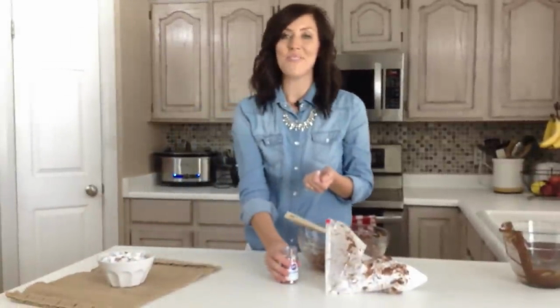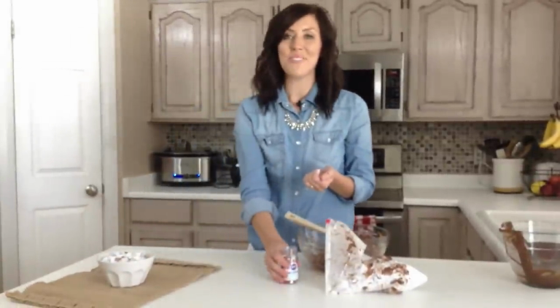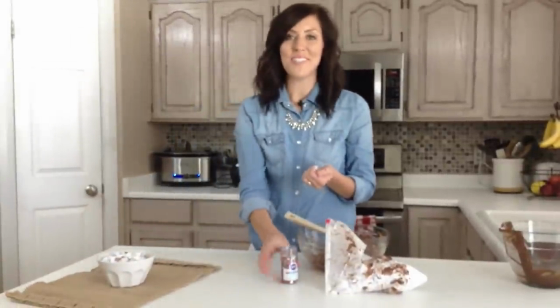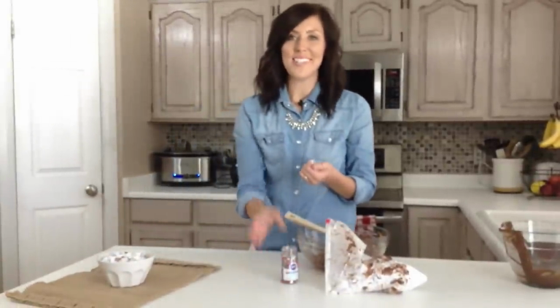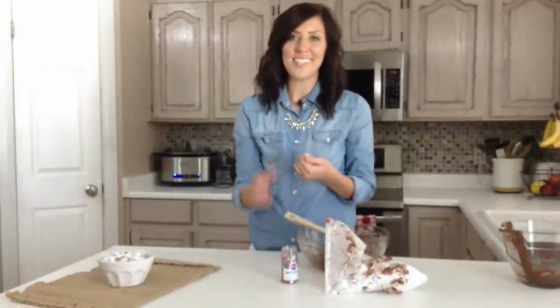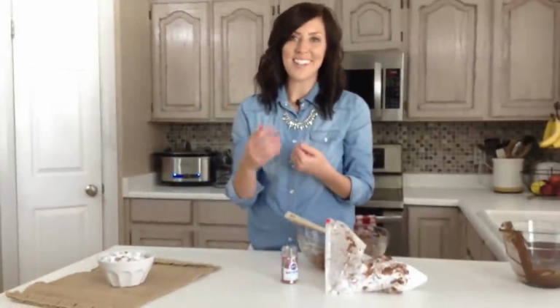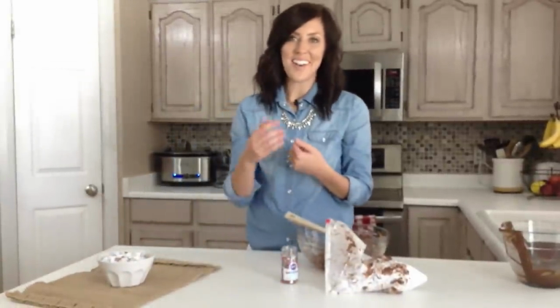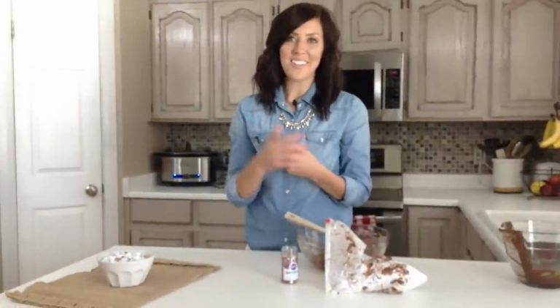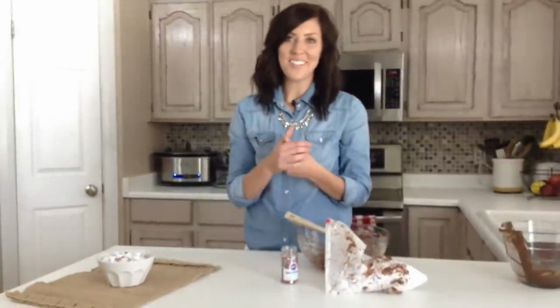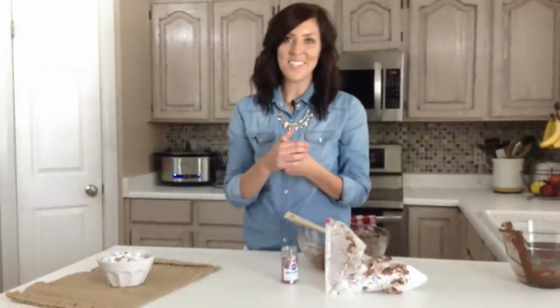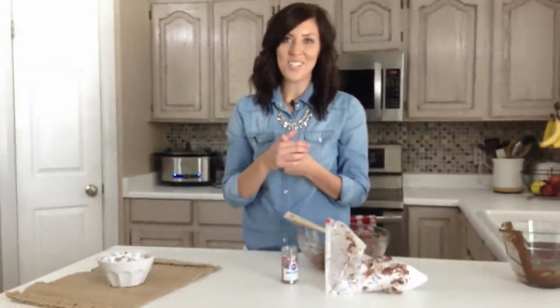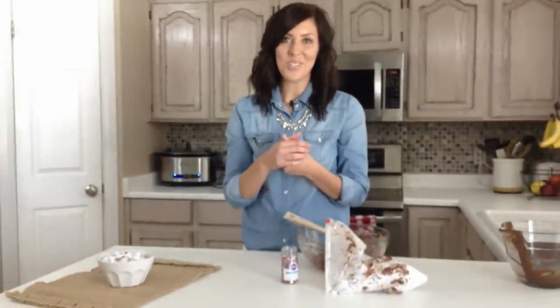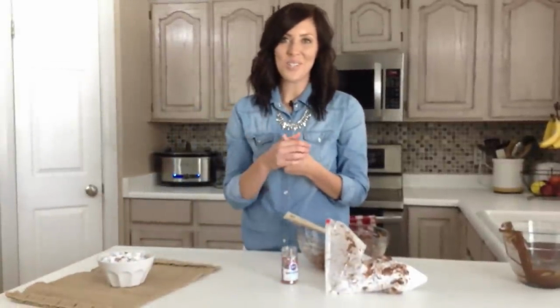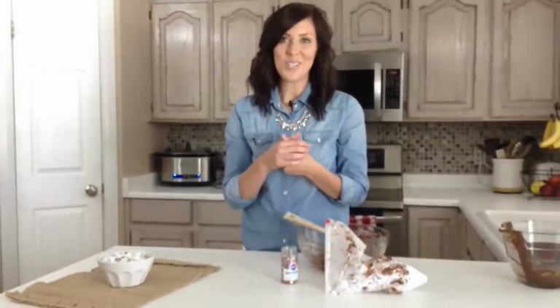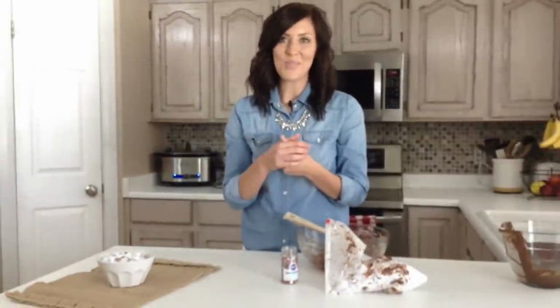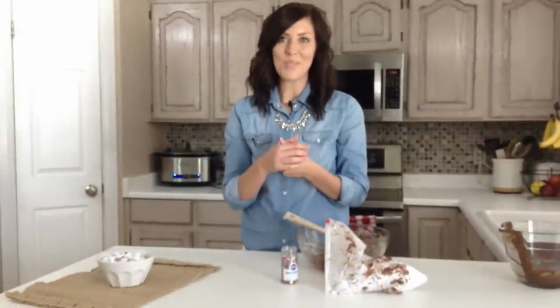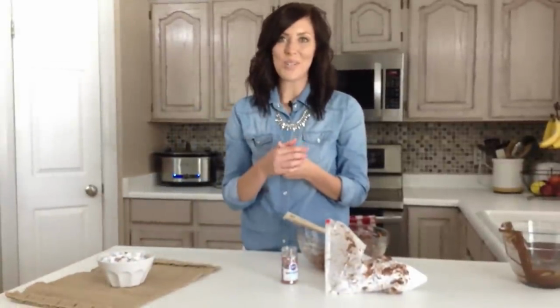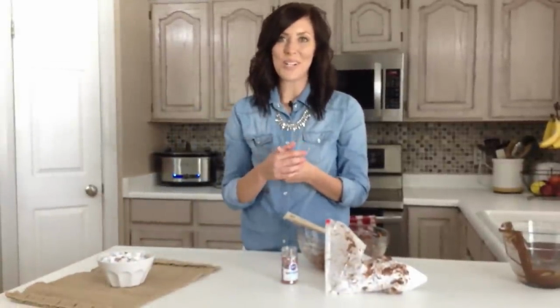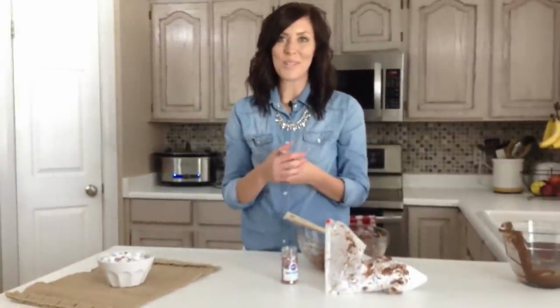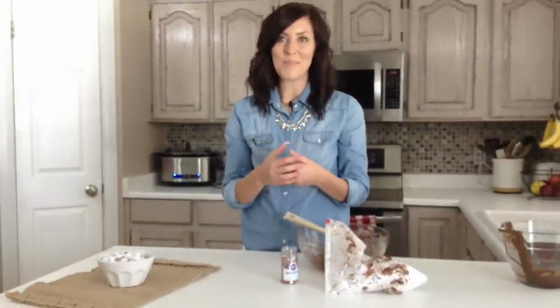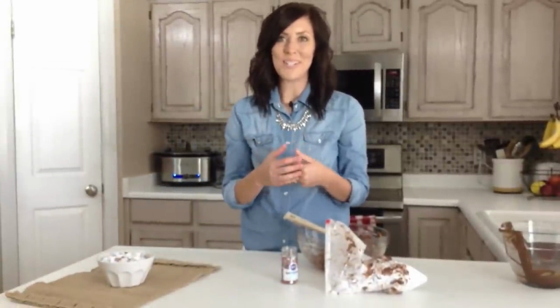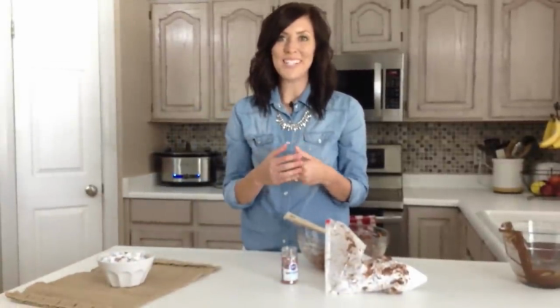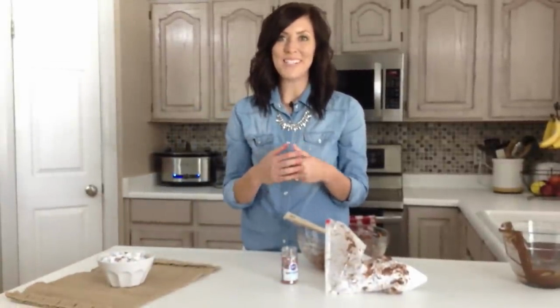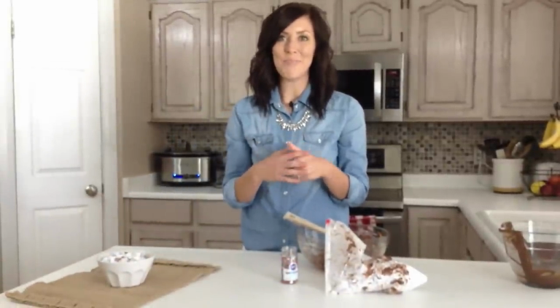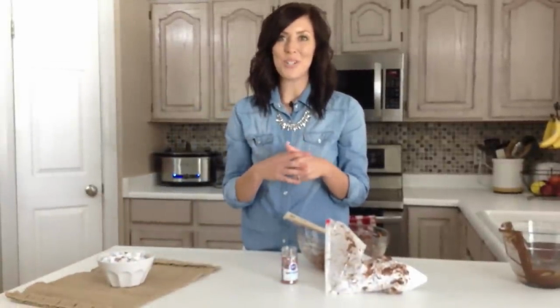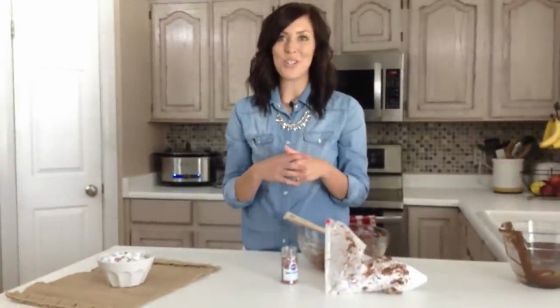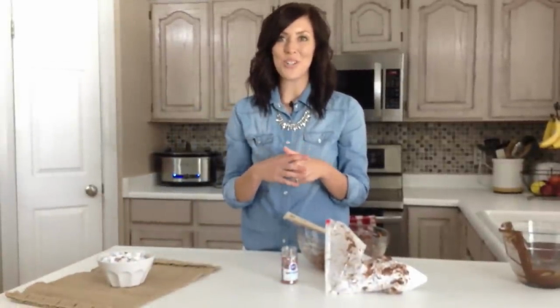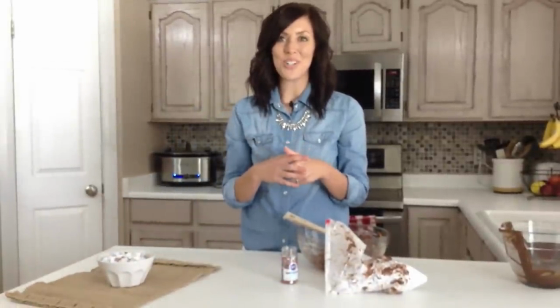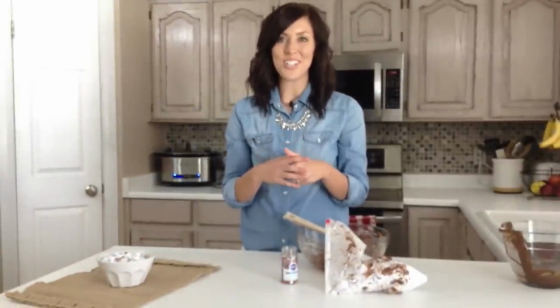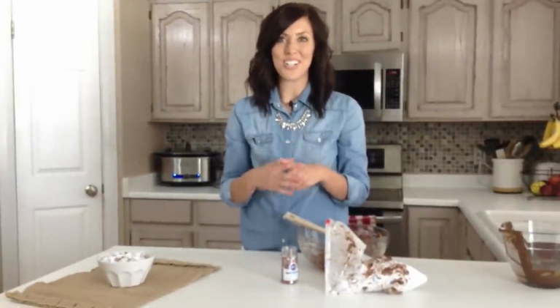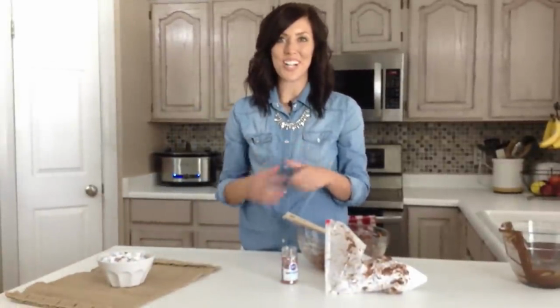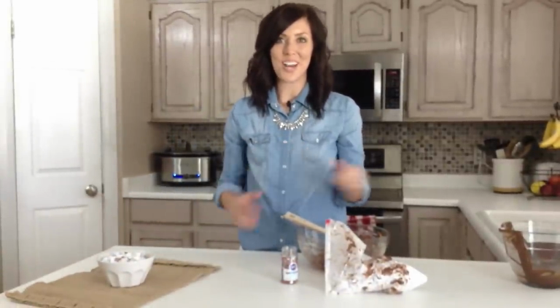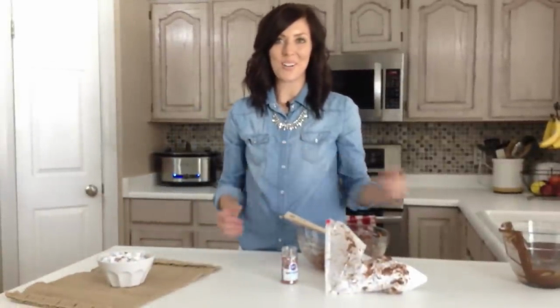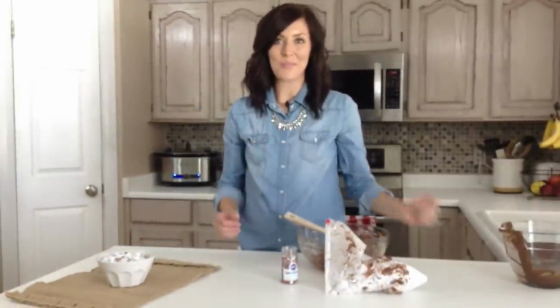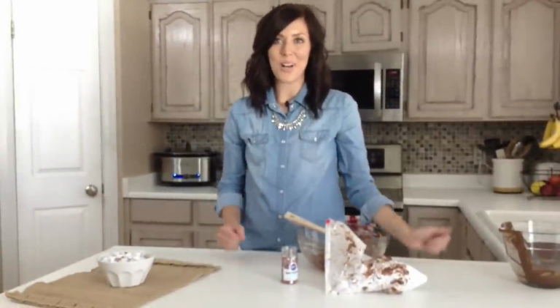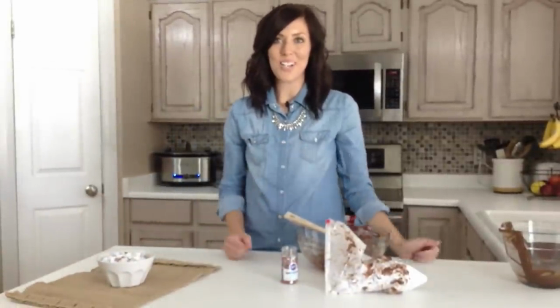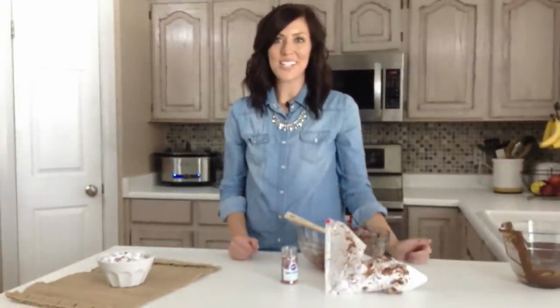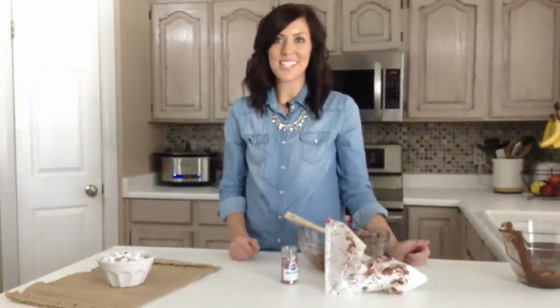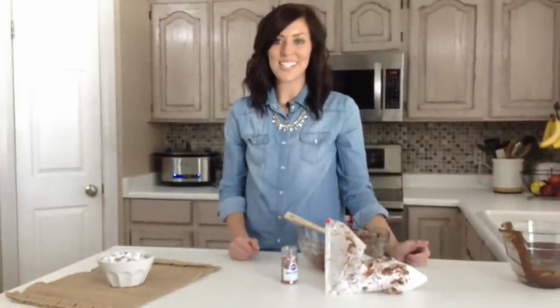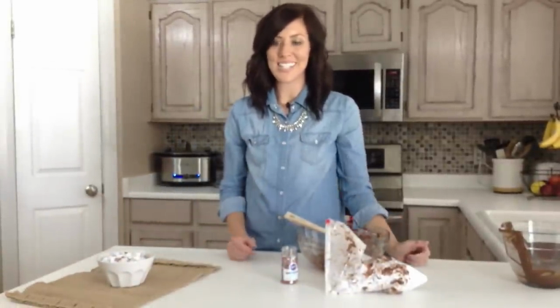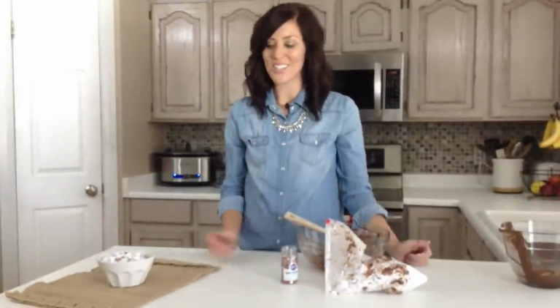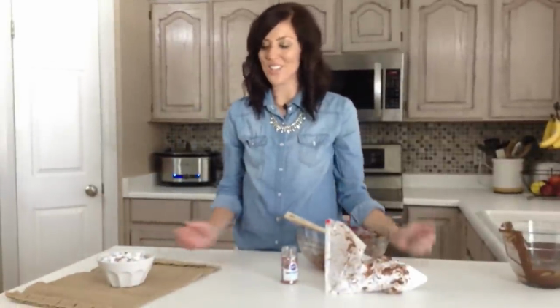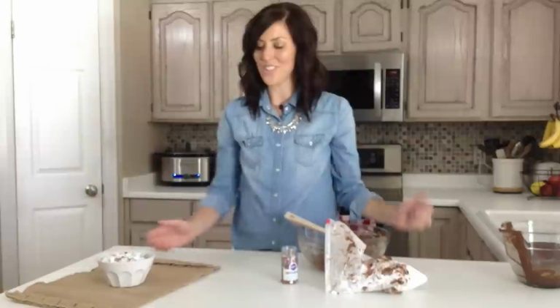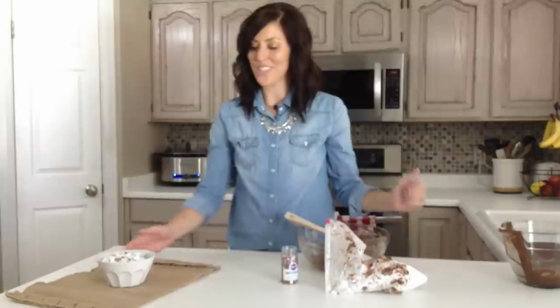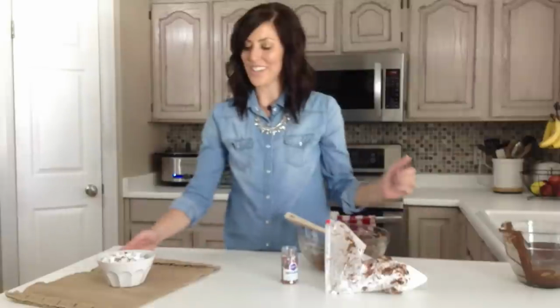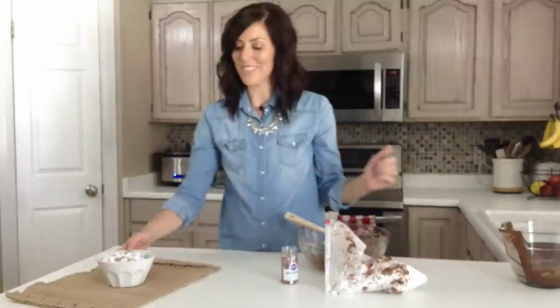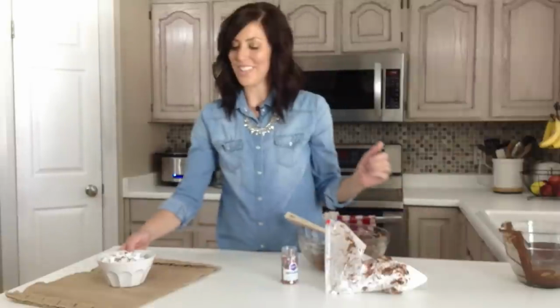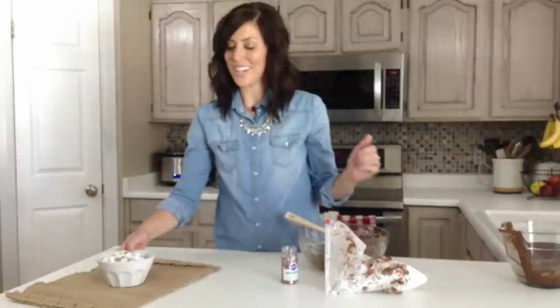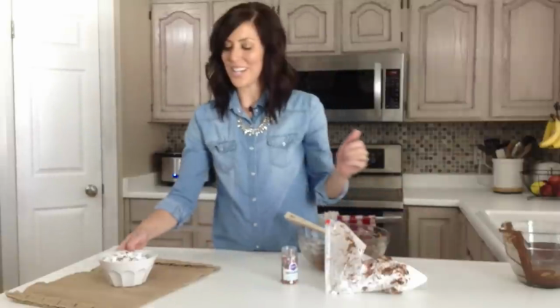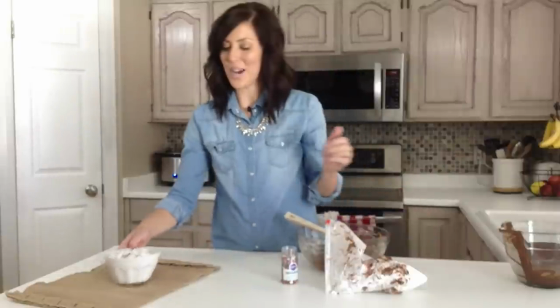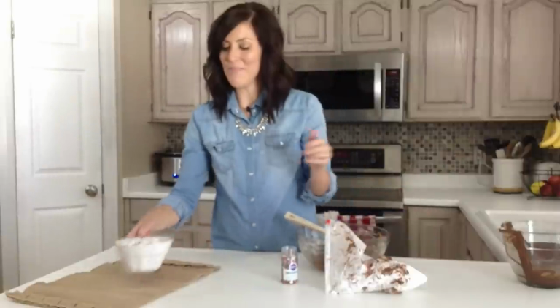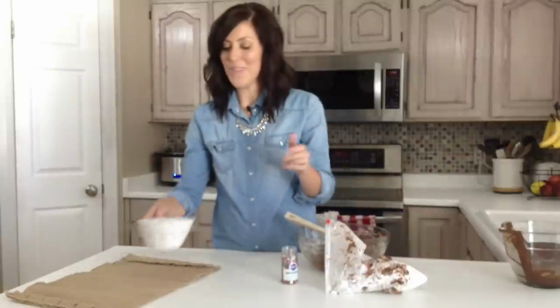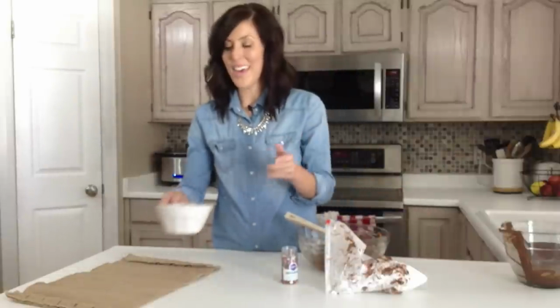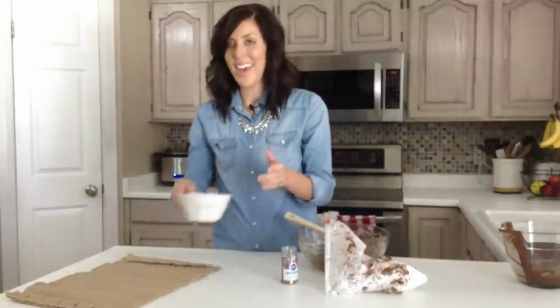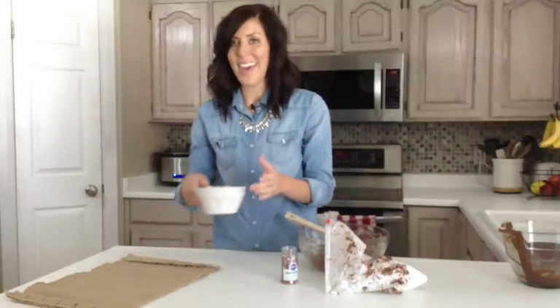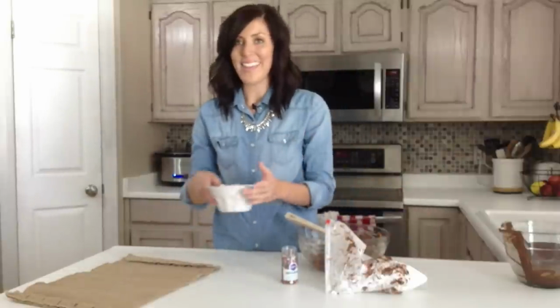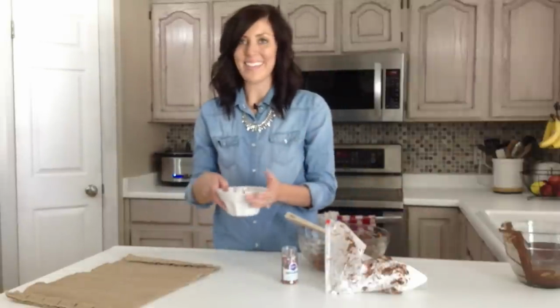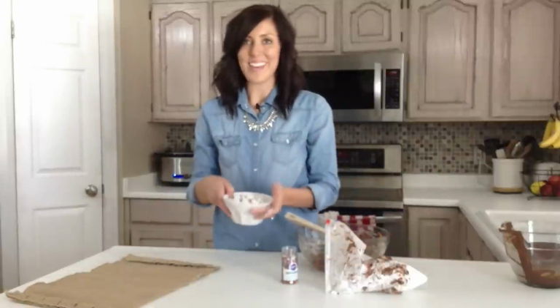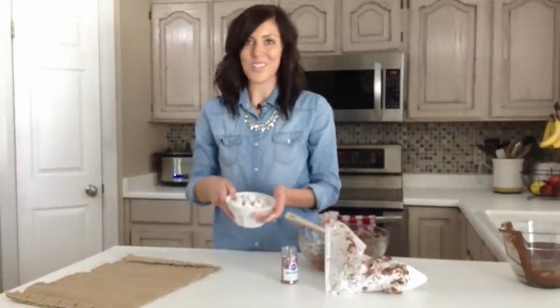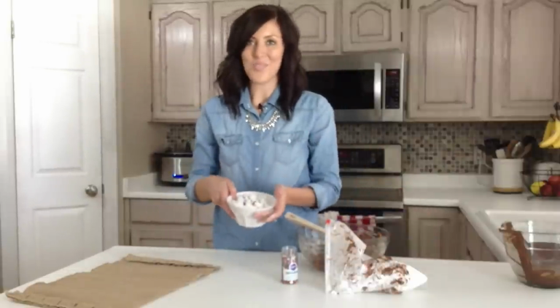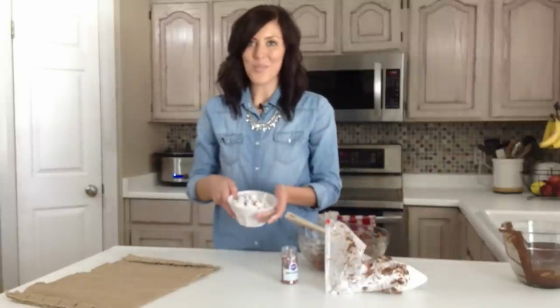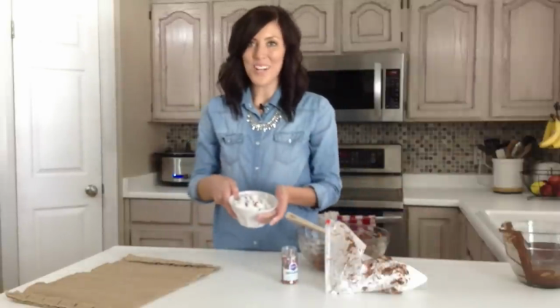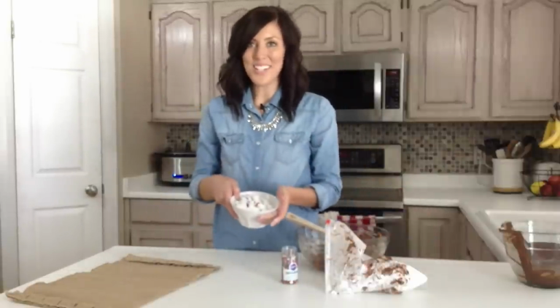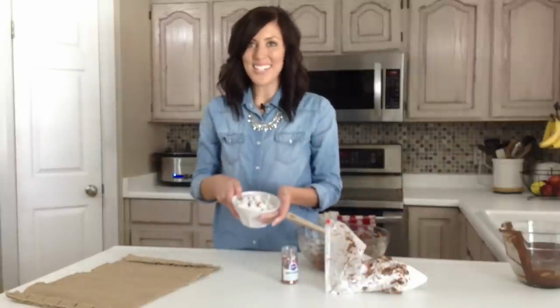For this and other delicious Christmas recipes, be sure to check out our blog, SixSisterStuff.com. Thanks for watching.